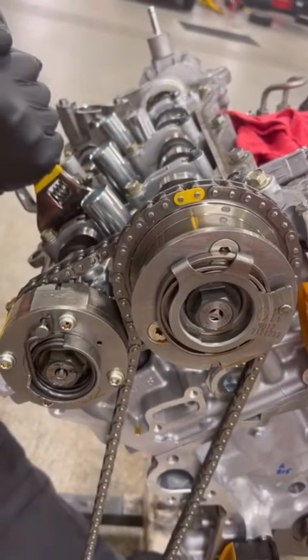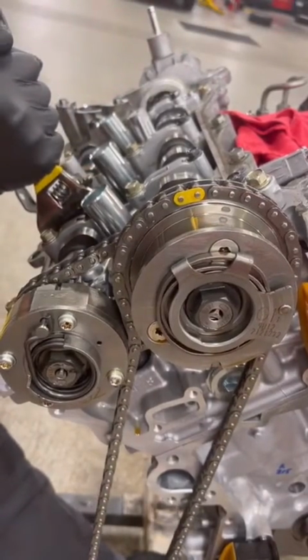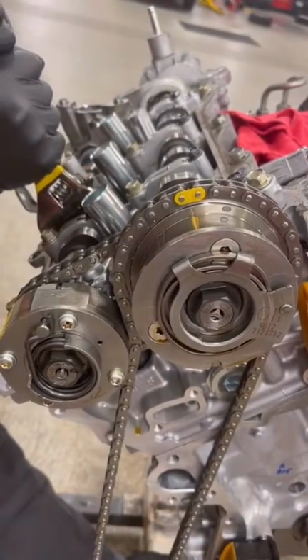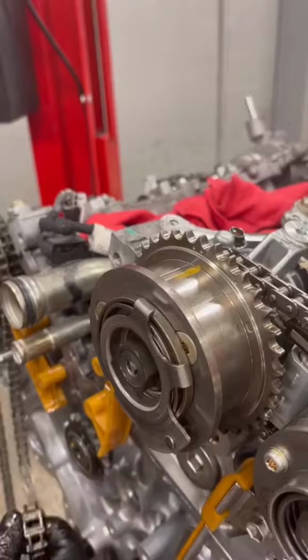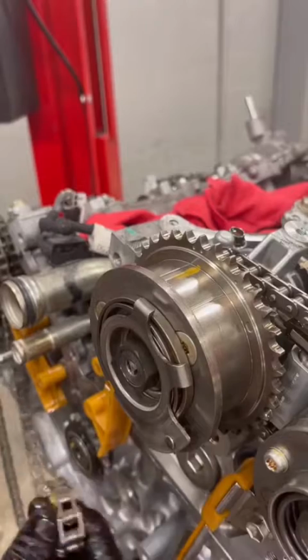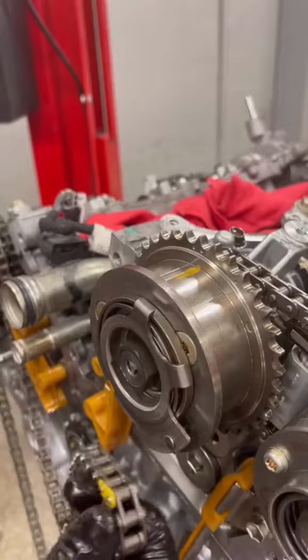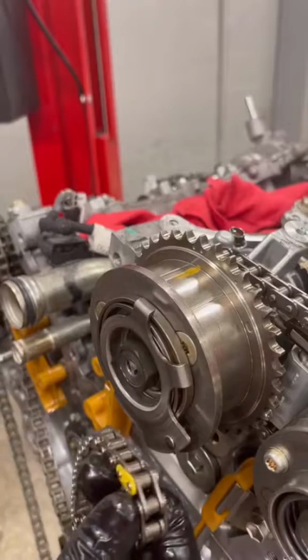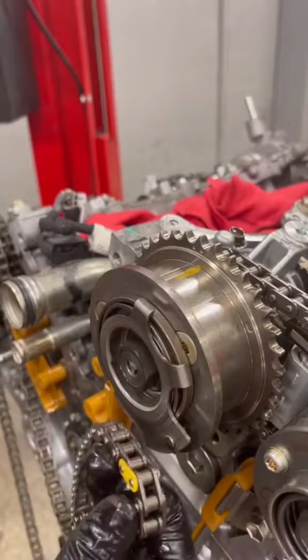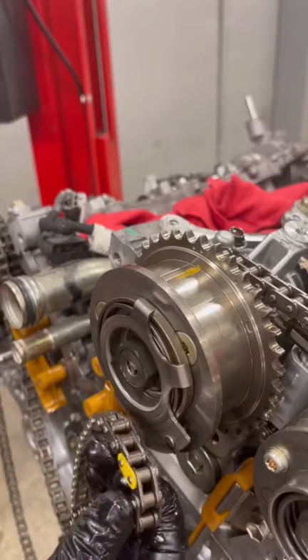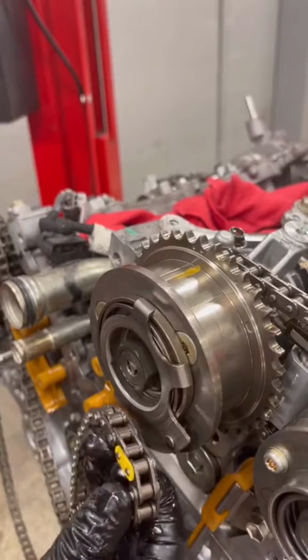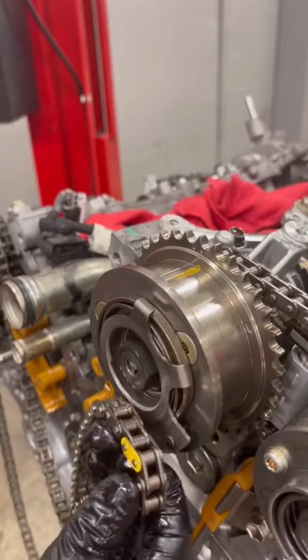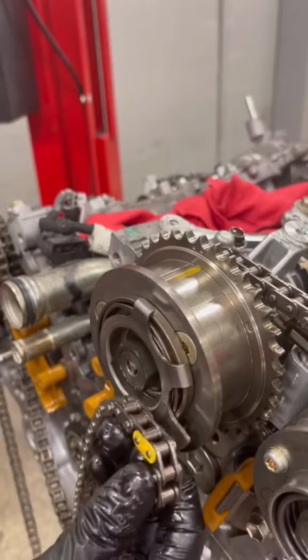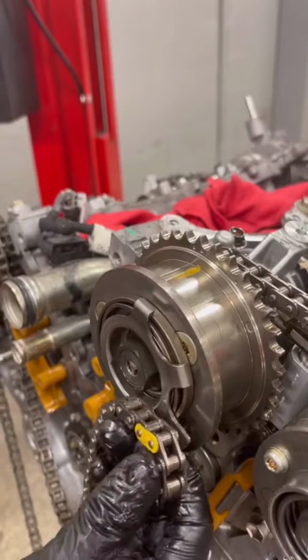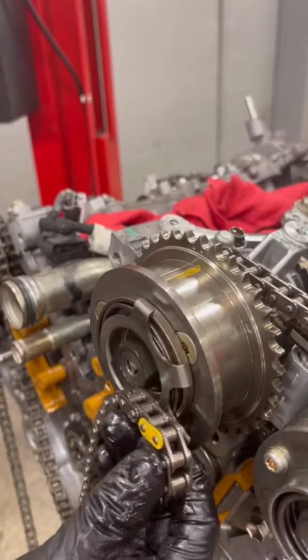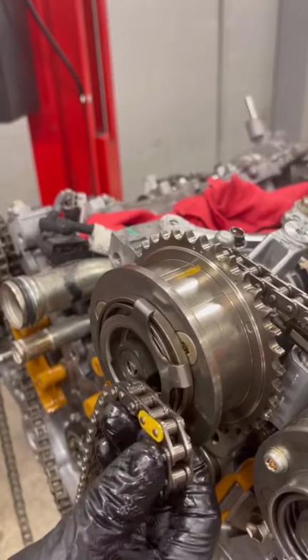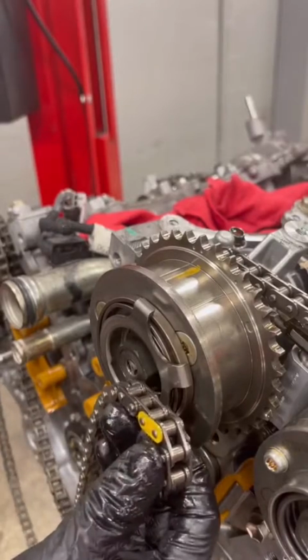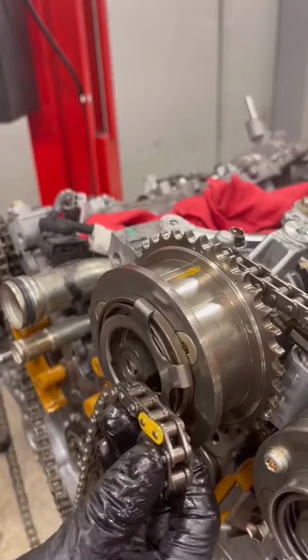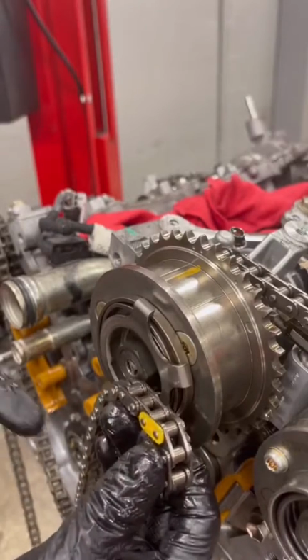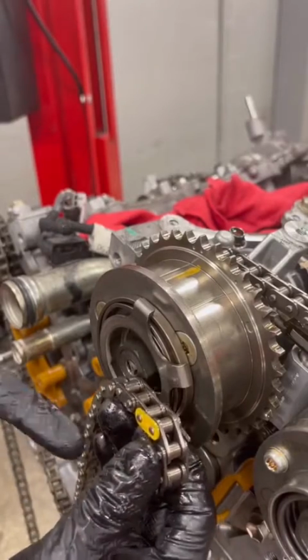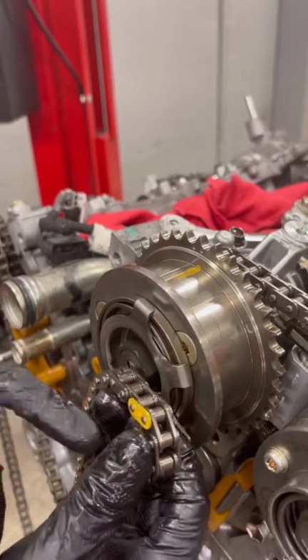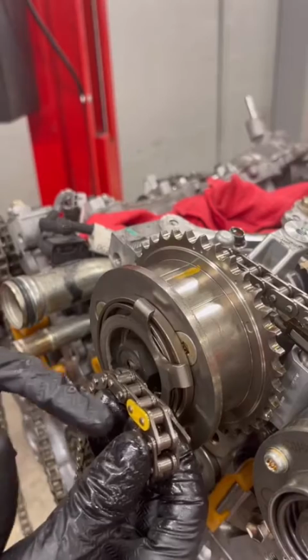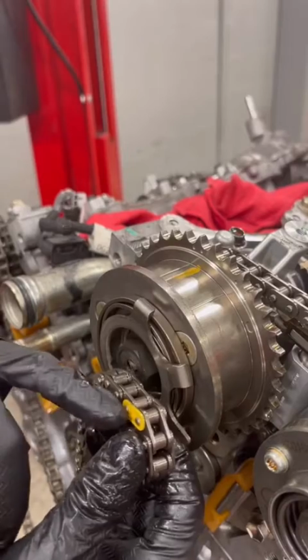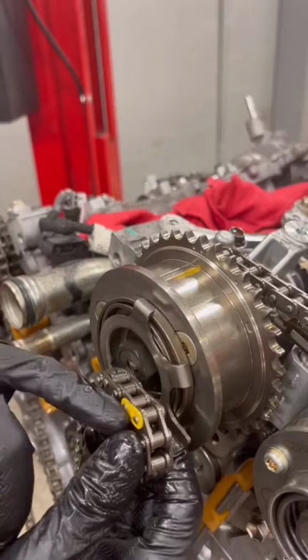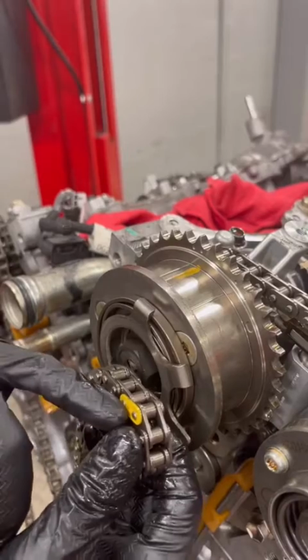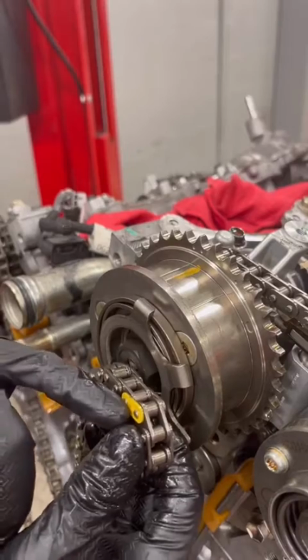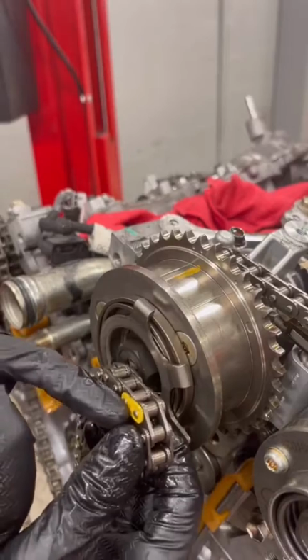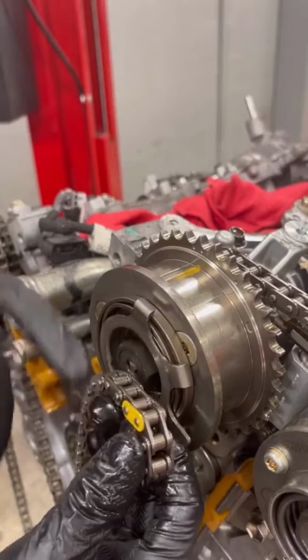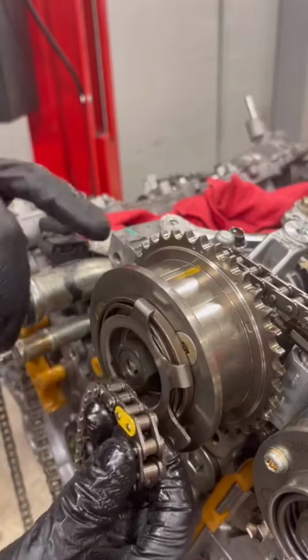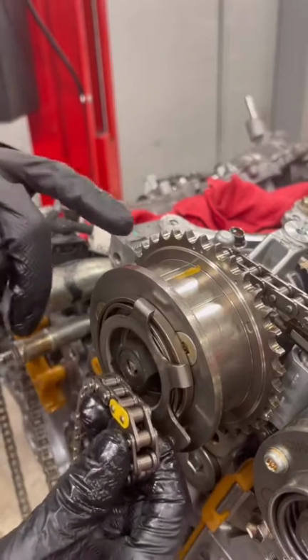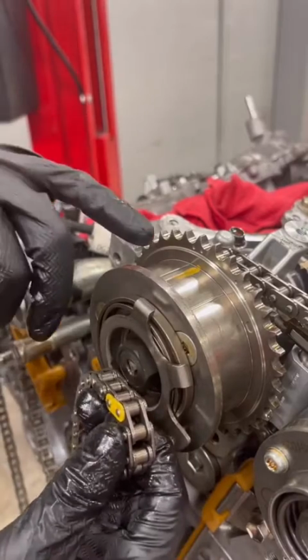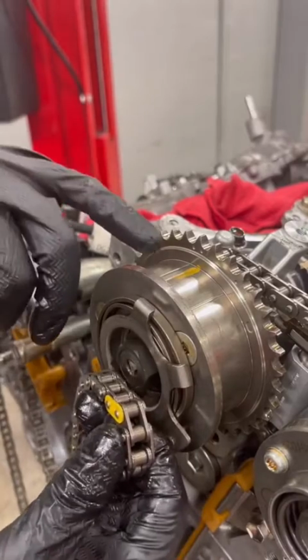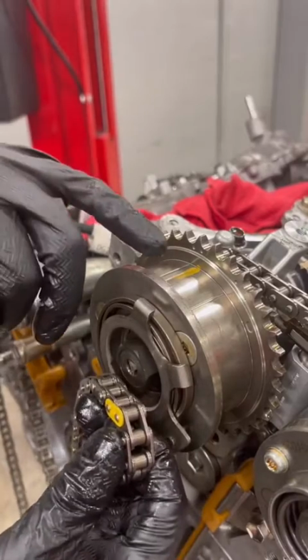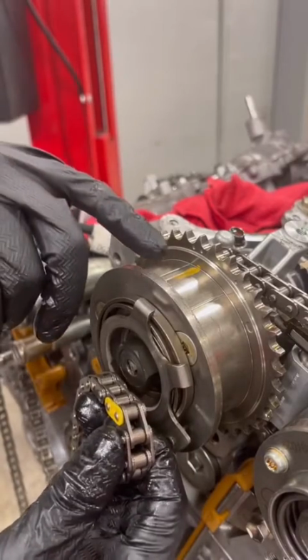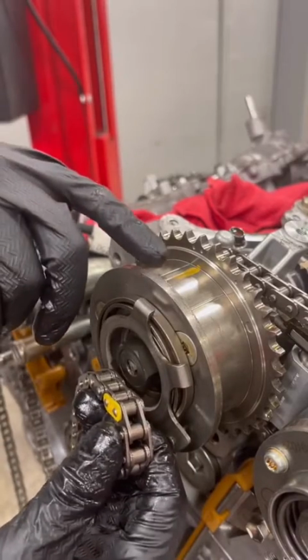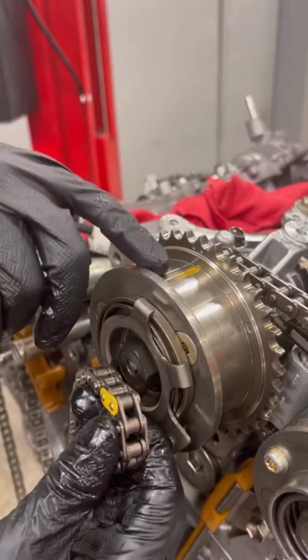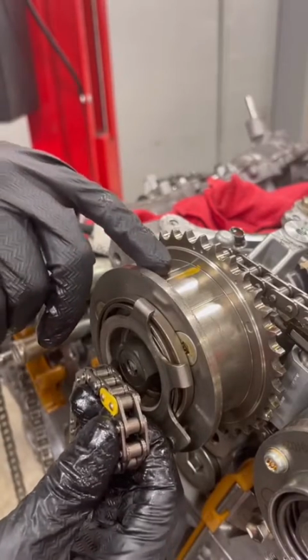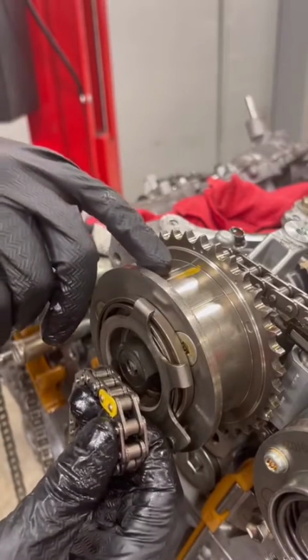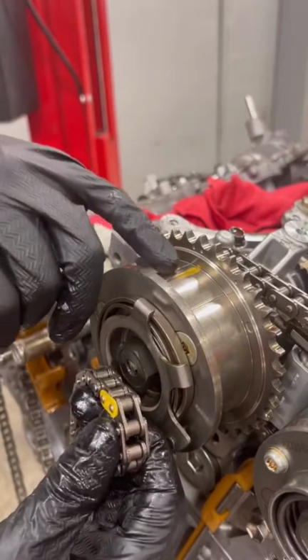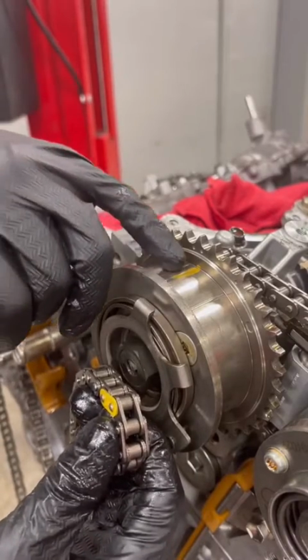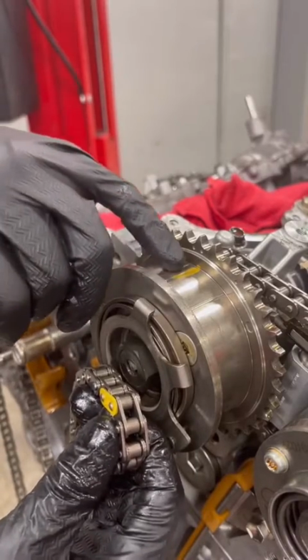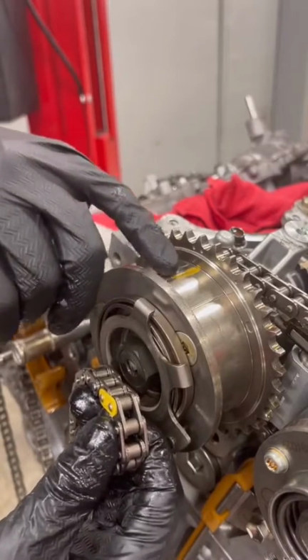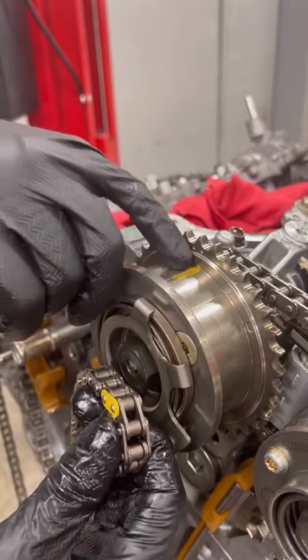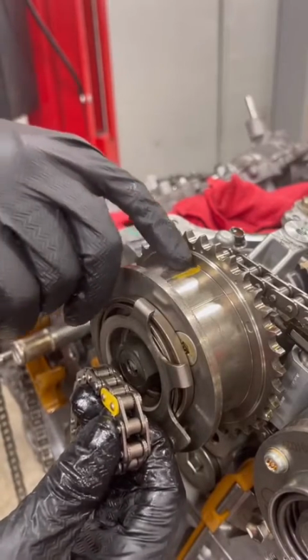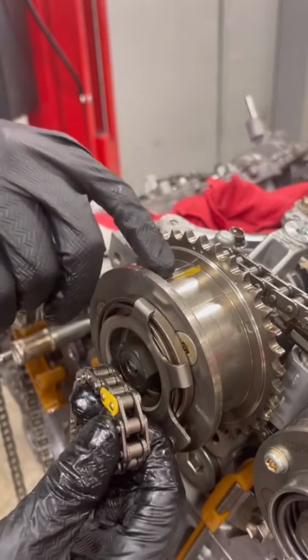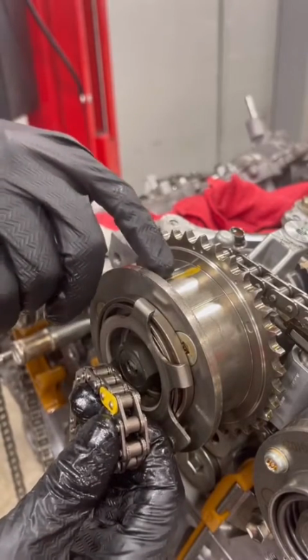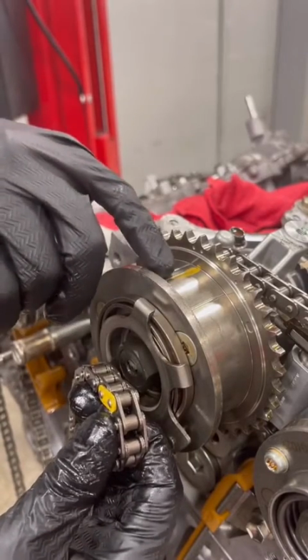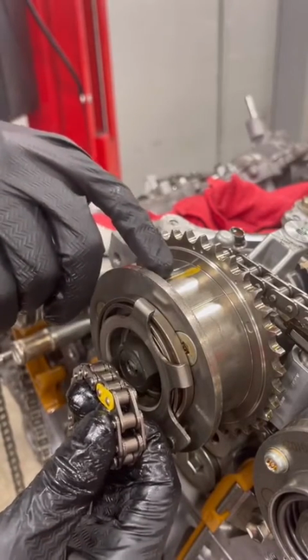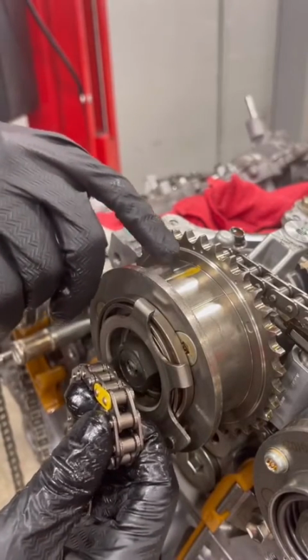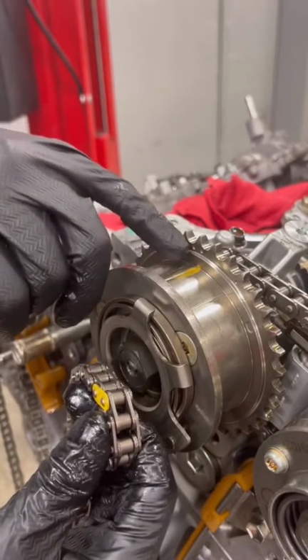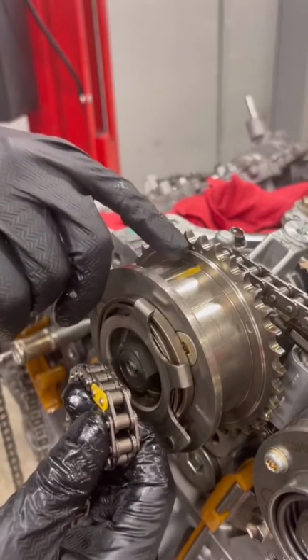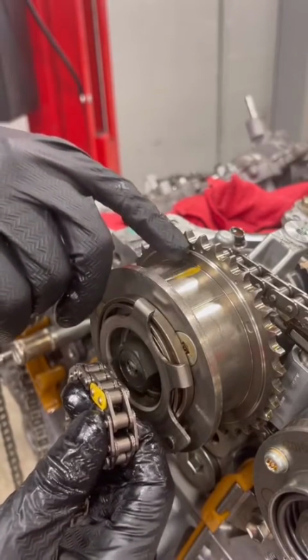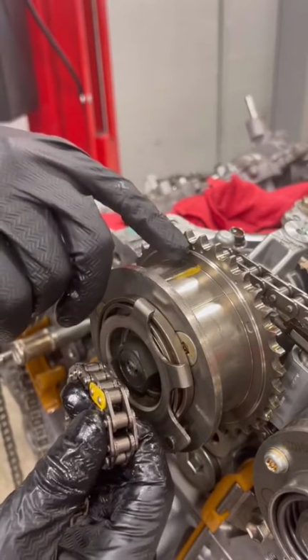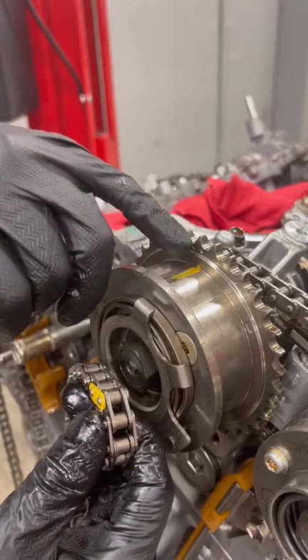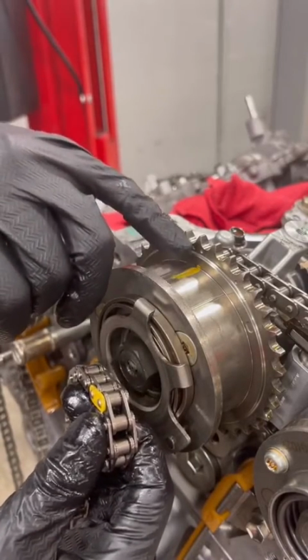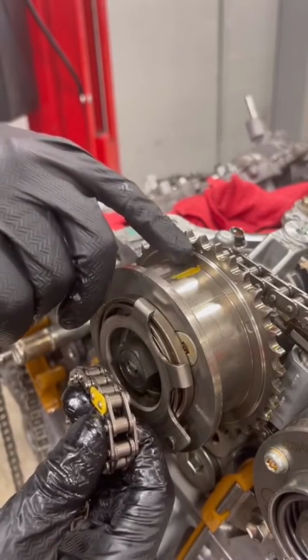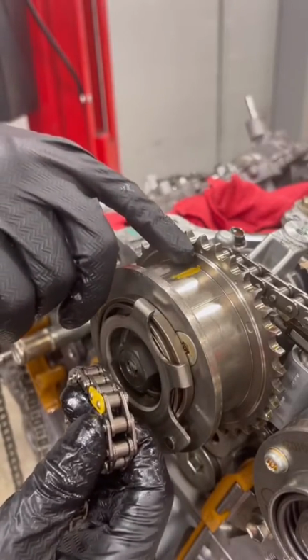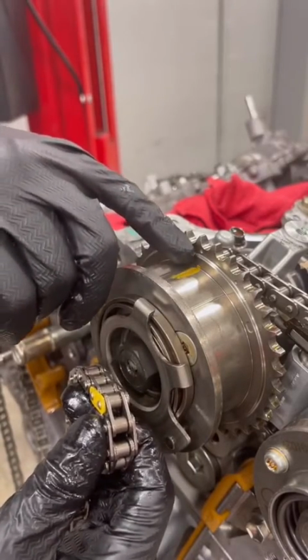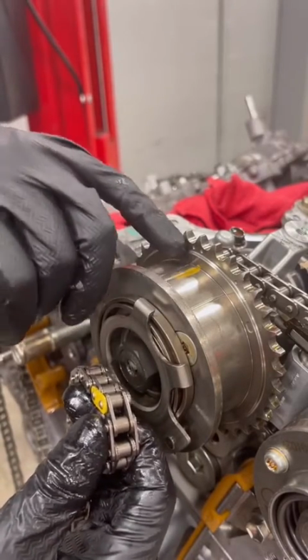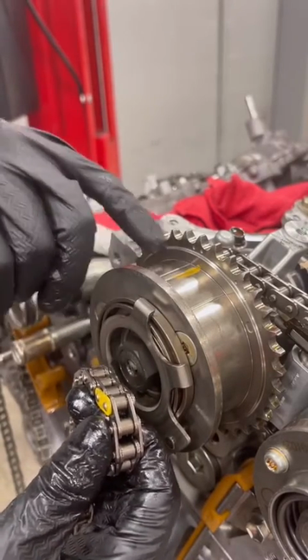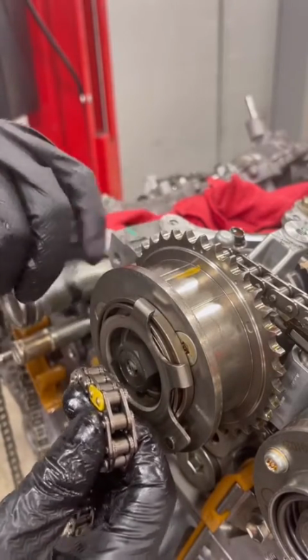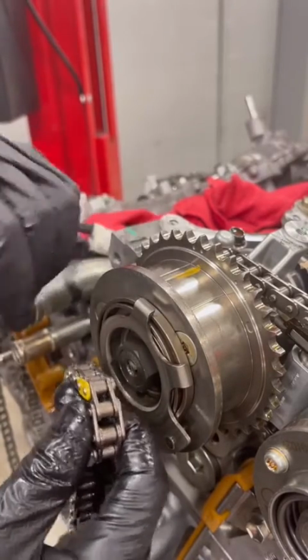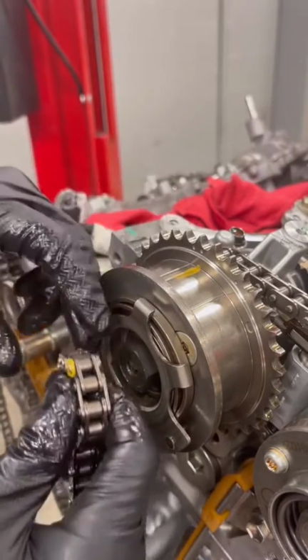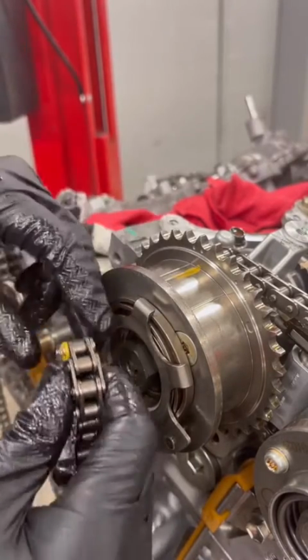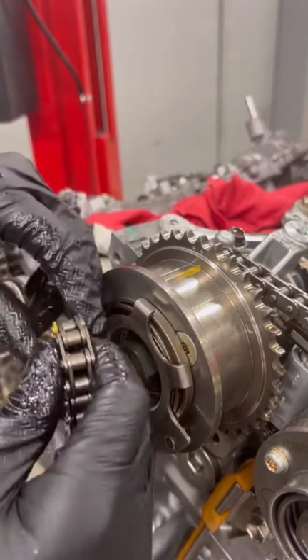Now we're going to line up bank two. We're going to take this yellow mark and line it up with this yellow line where the two dots are. That's bank two.